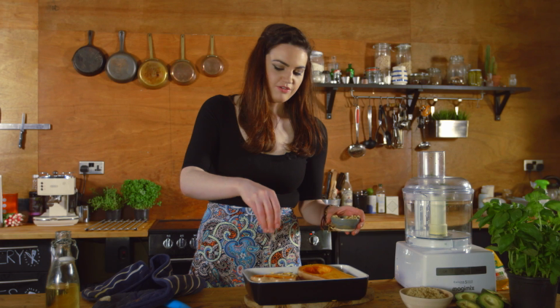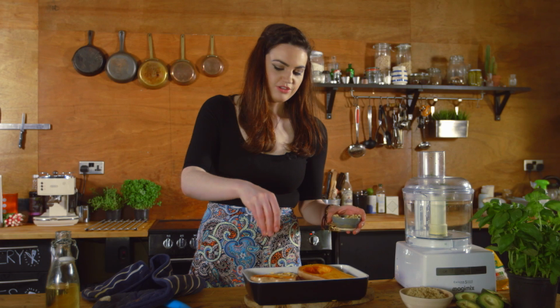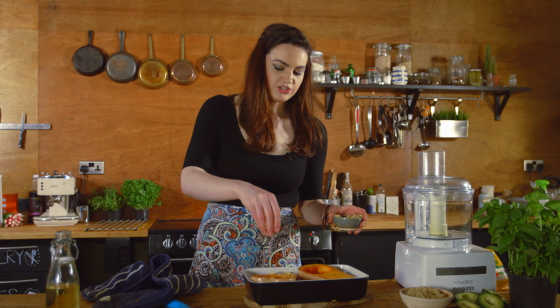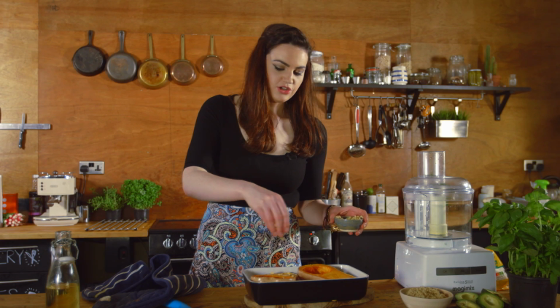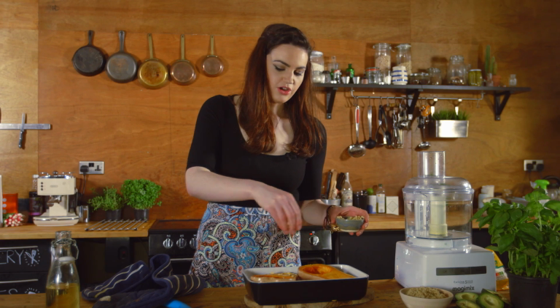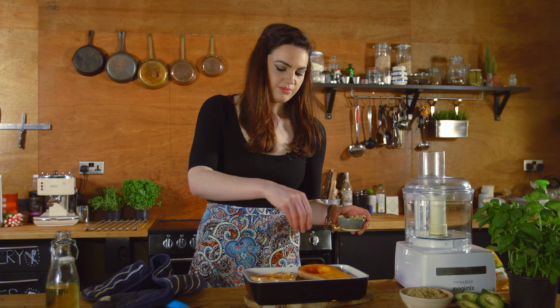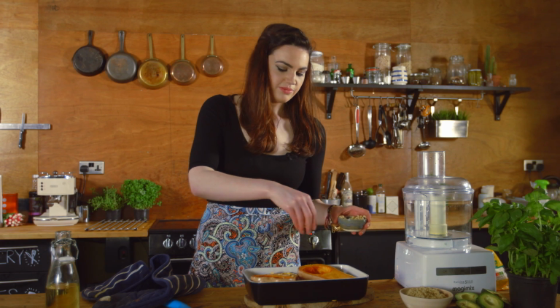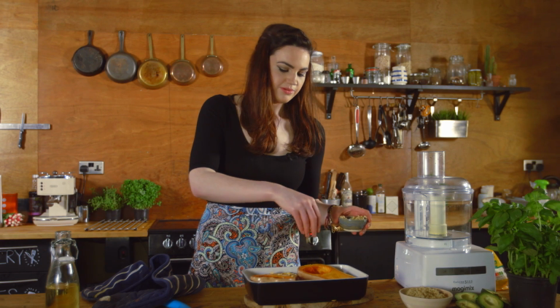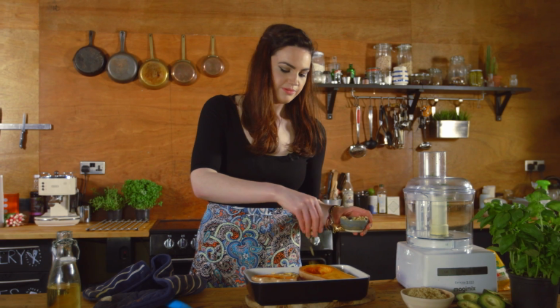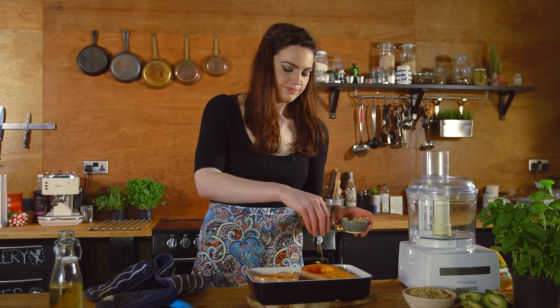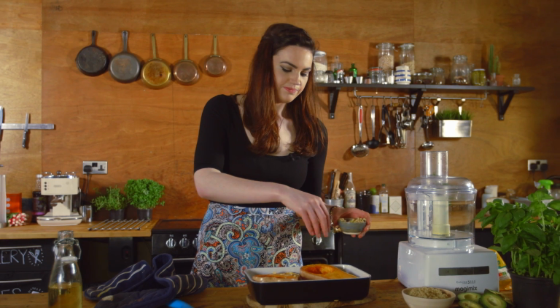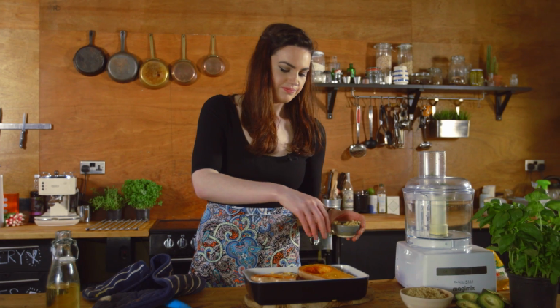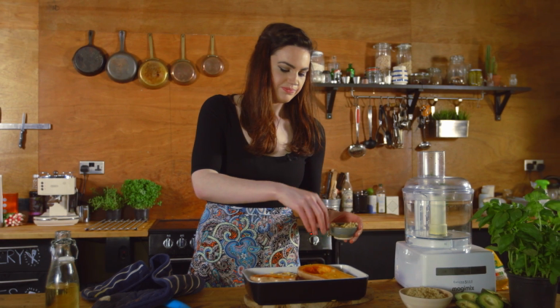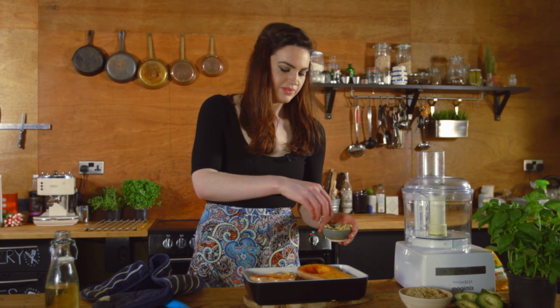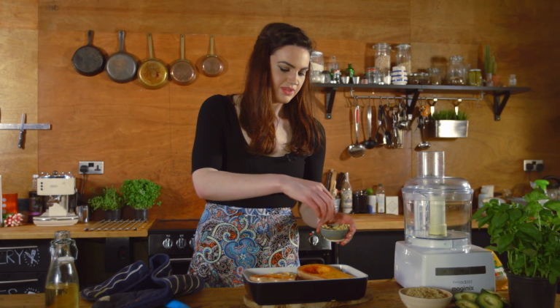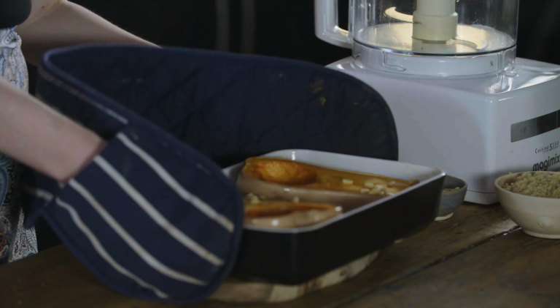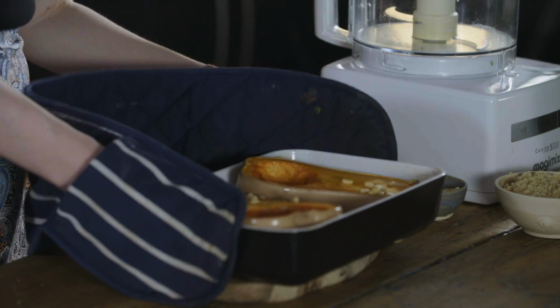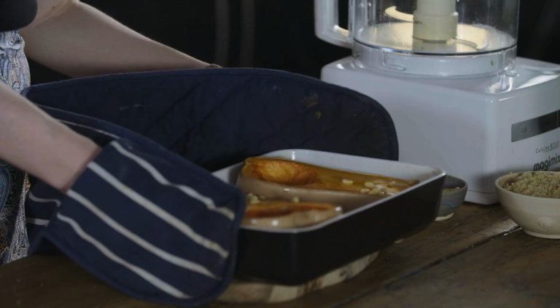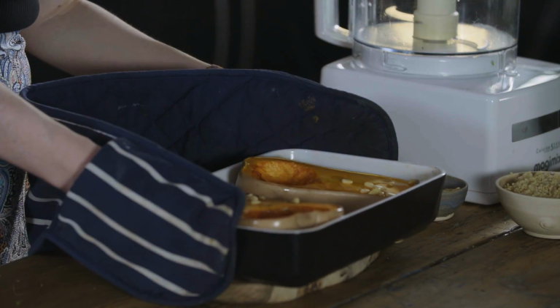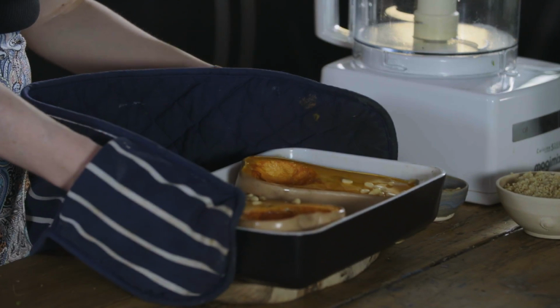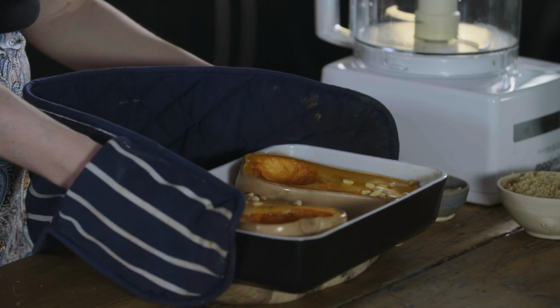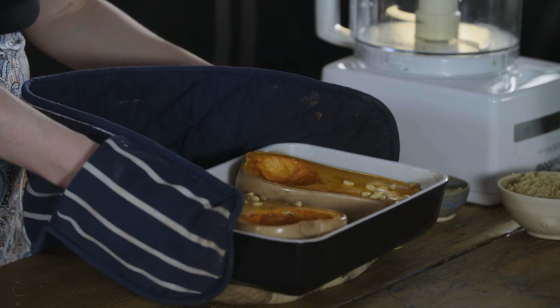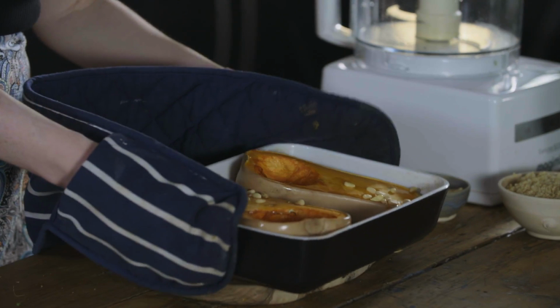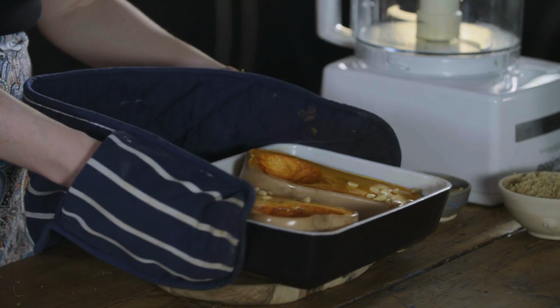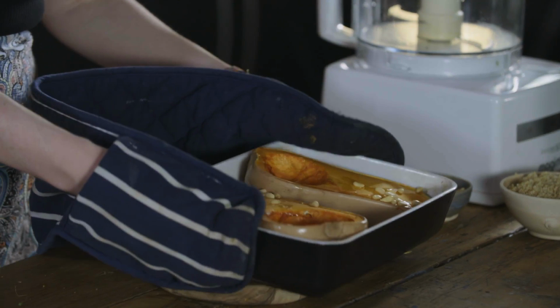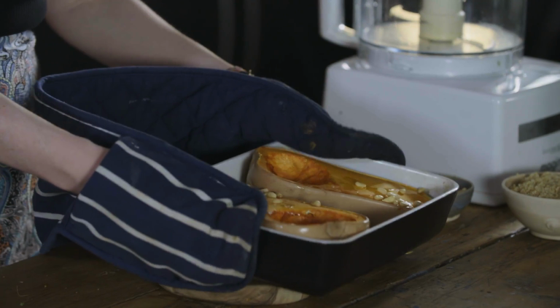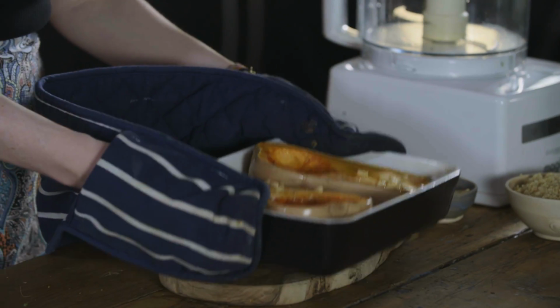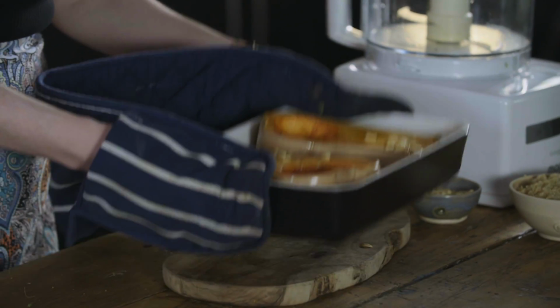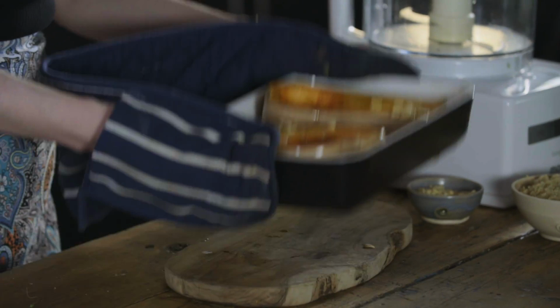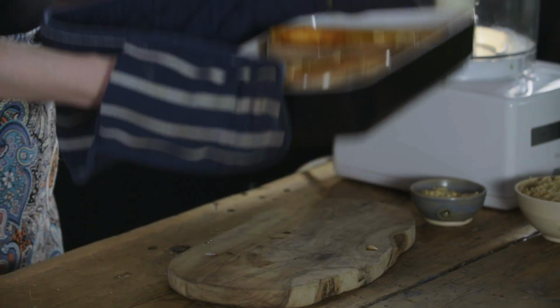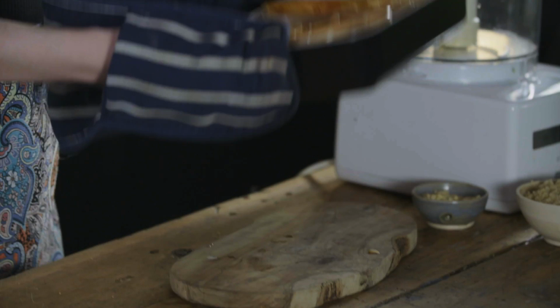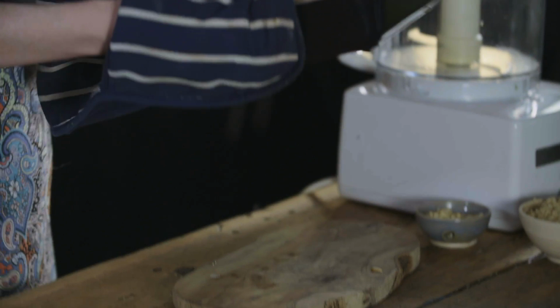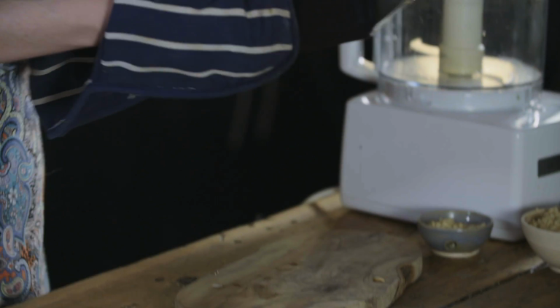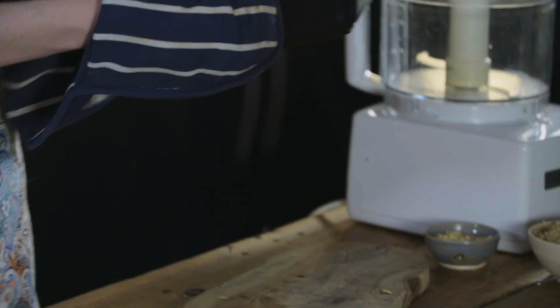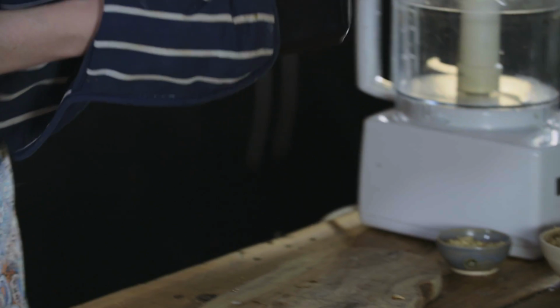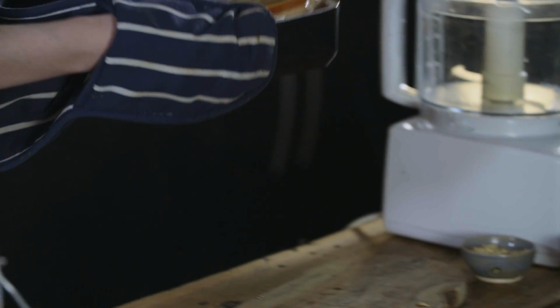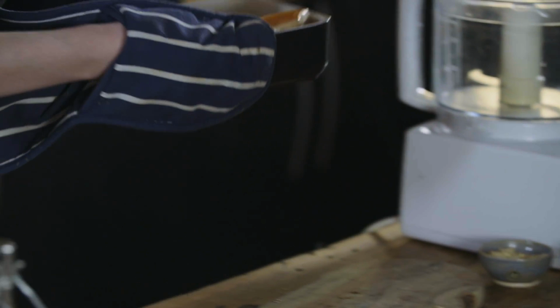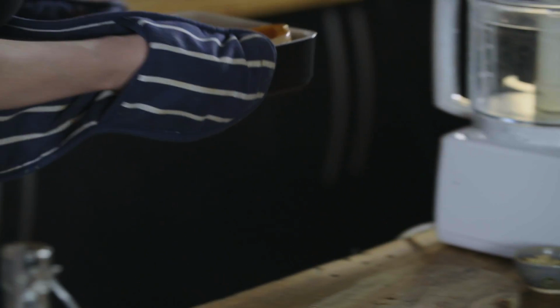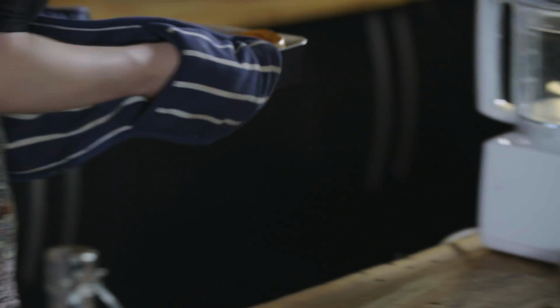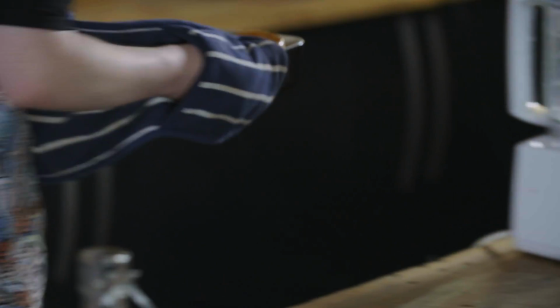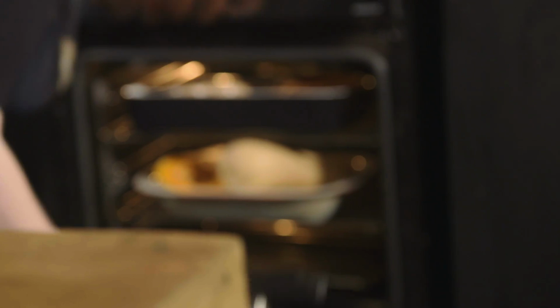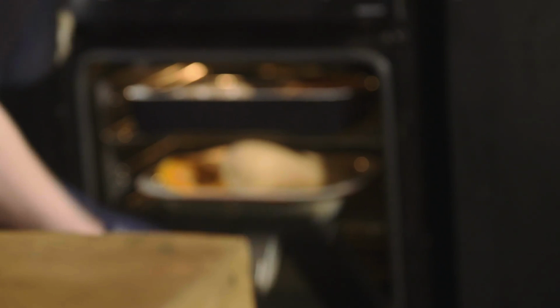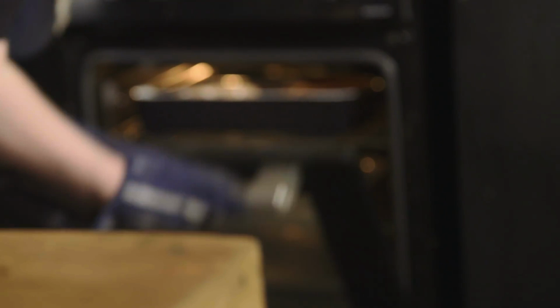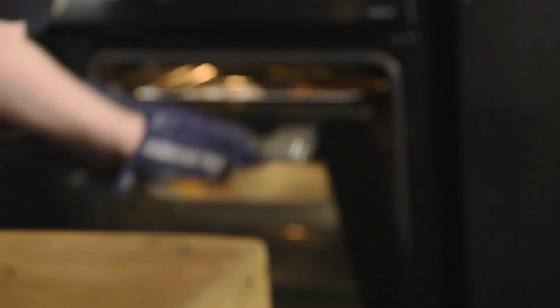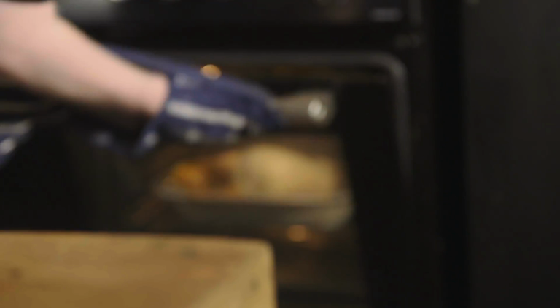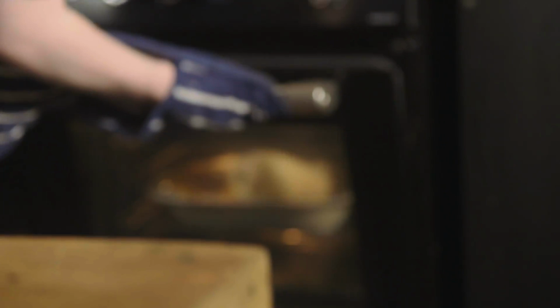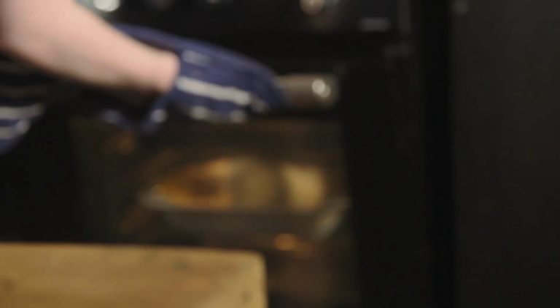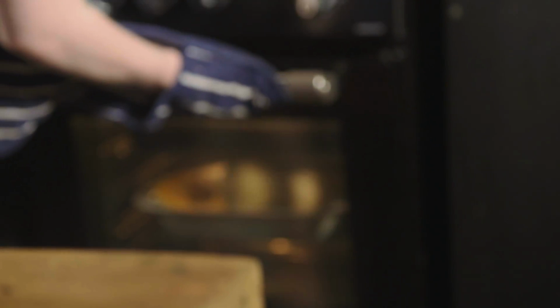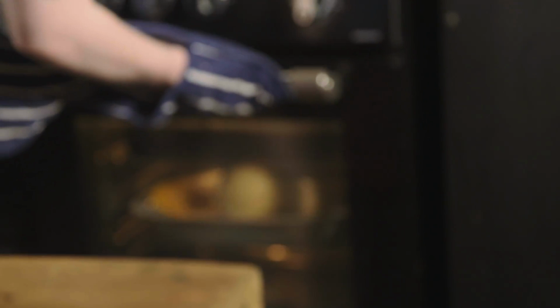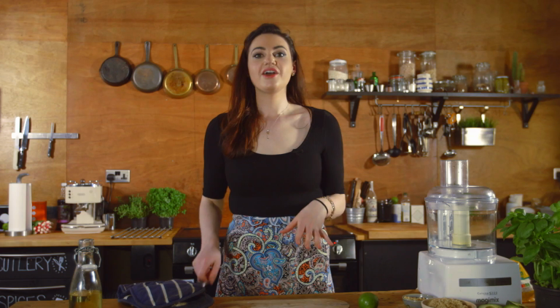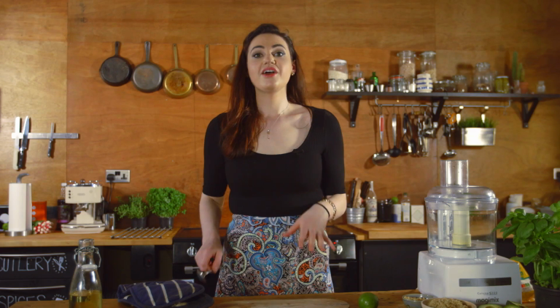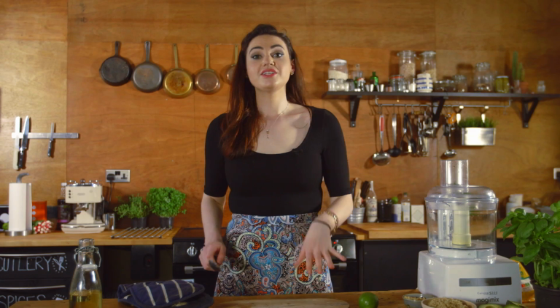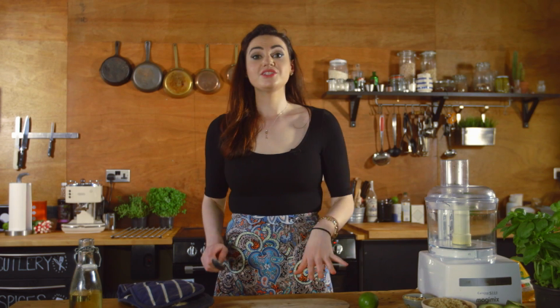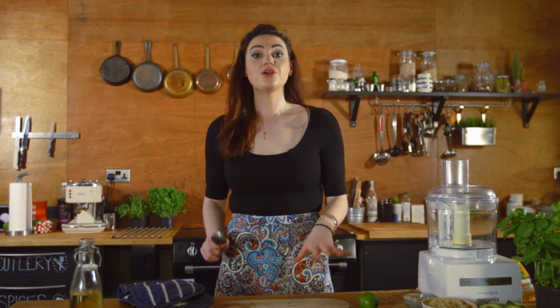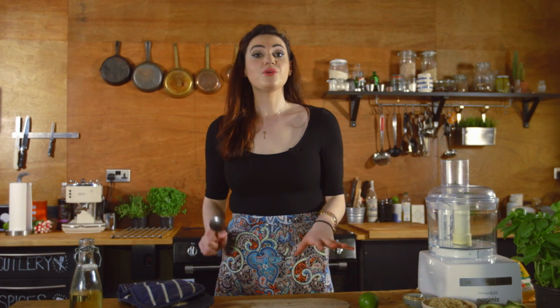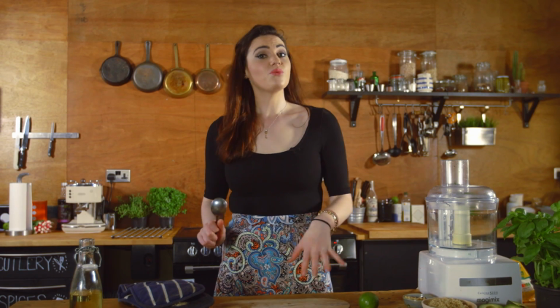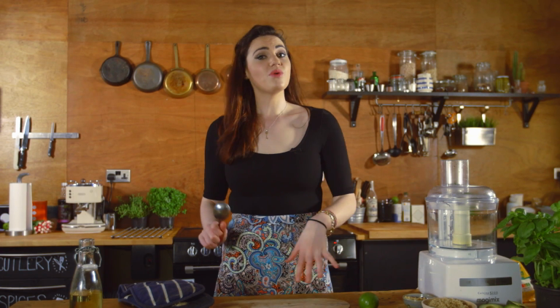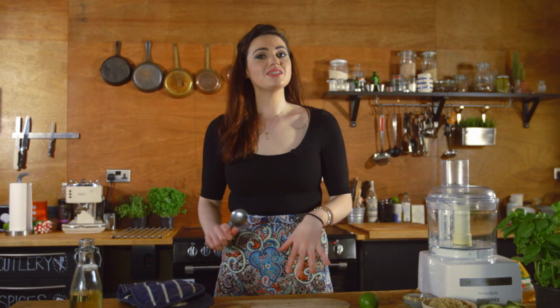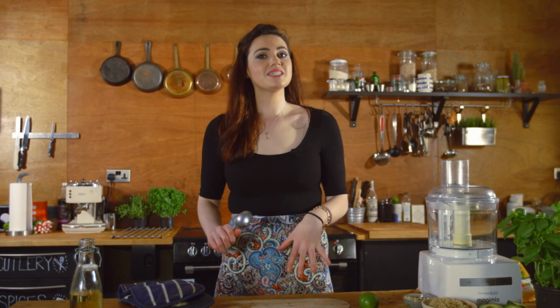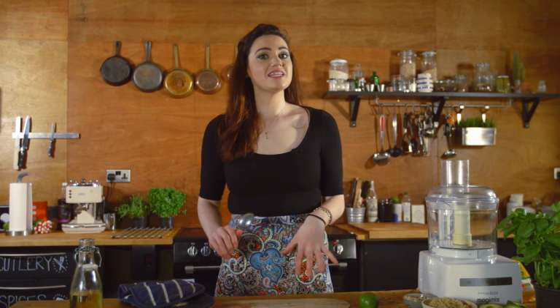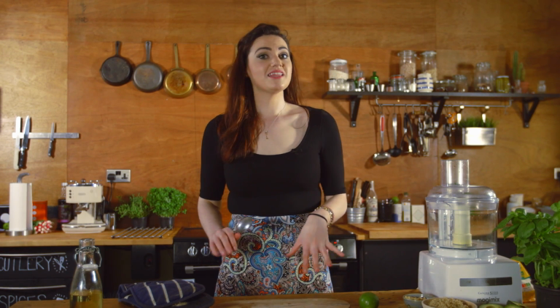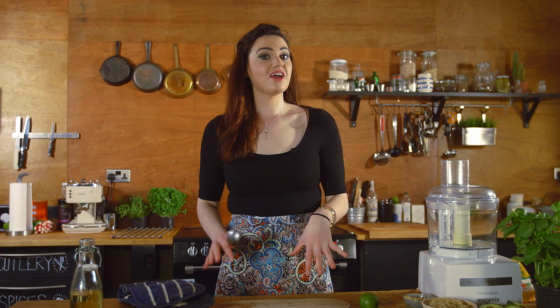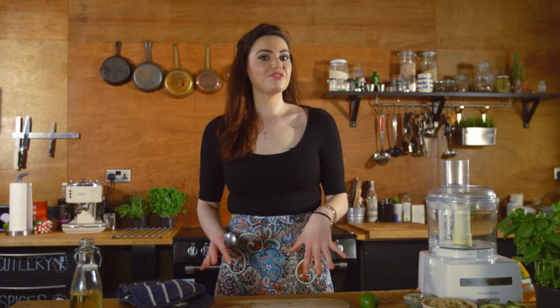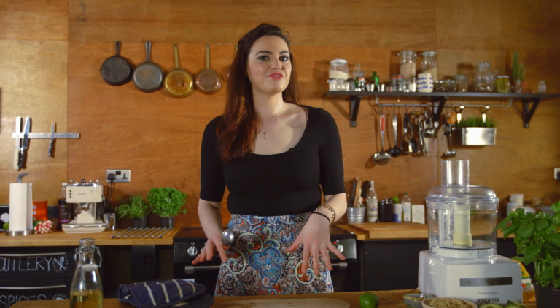Grab some pine nuts, sprinkle that over the top, and it's ready to go back in for half an hour. So whilst it's in the oven for half an hour, you can get on with your avocado dip.